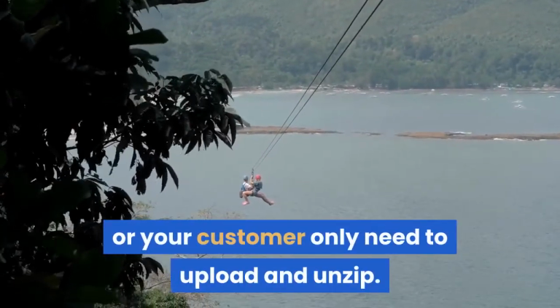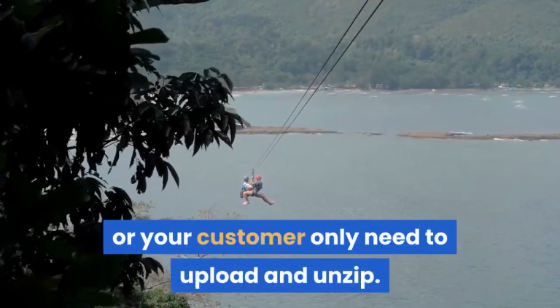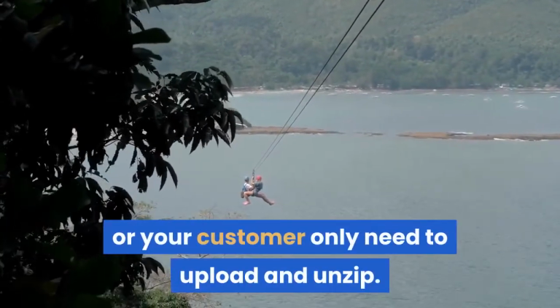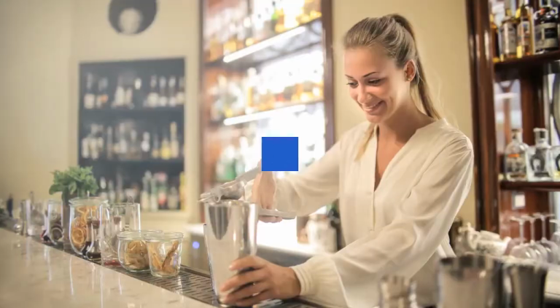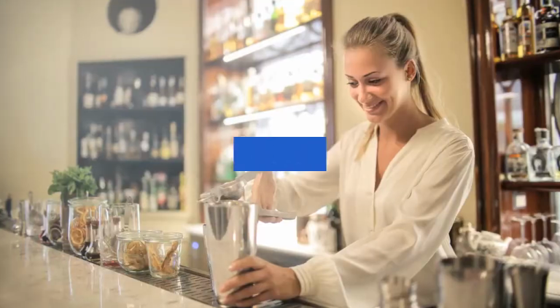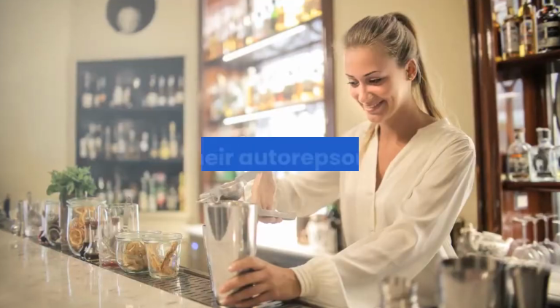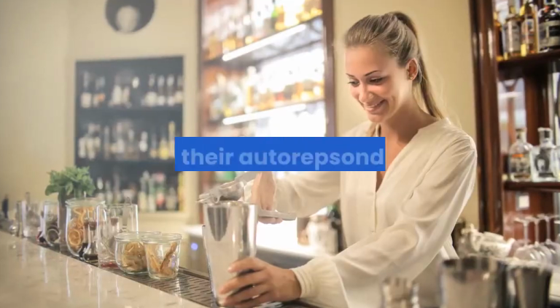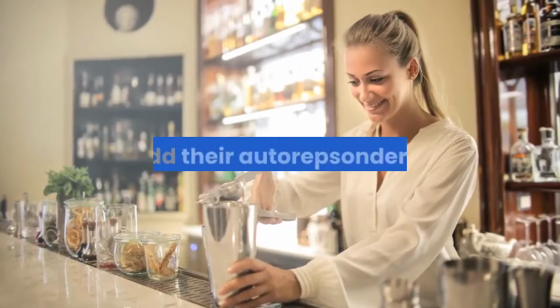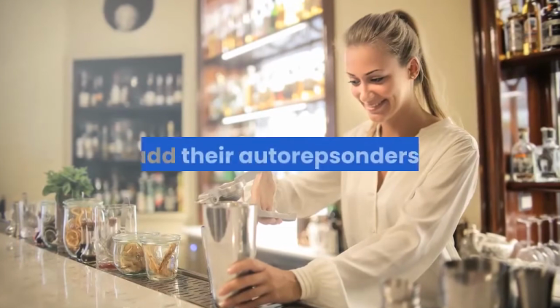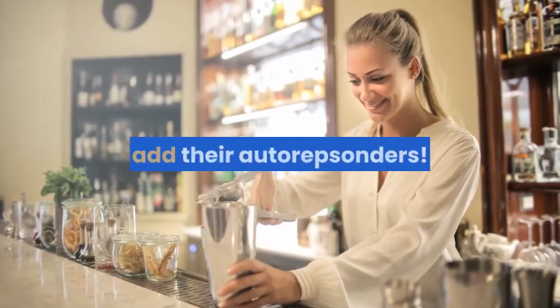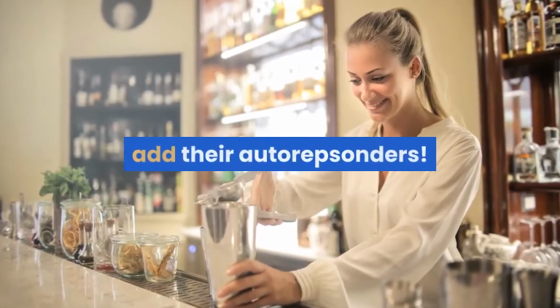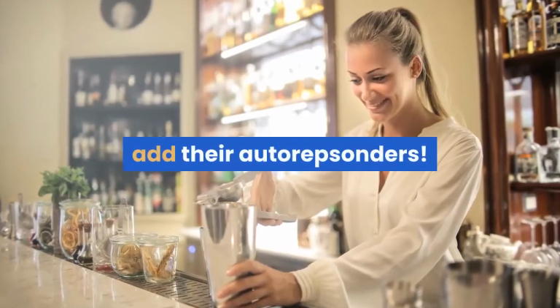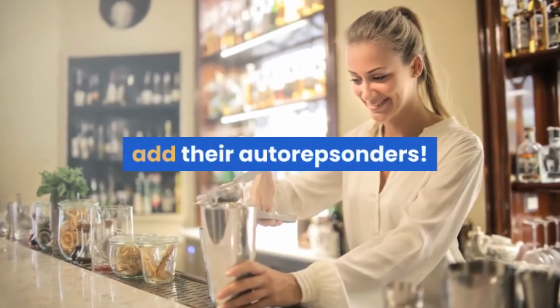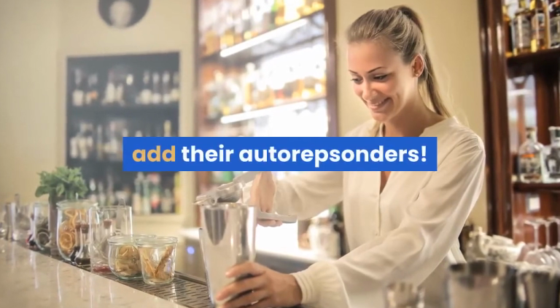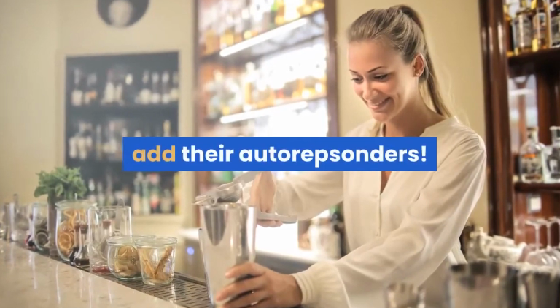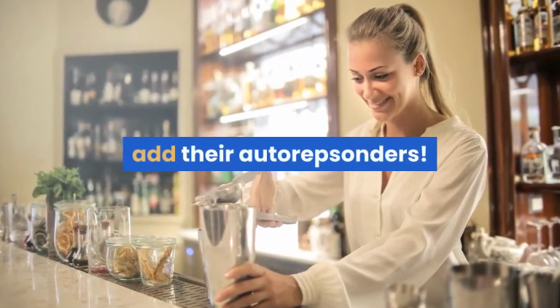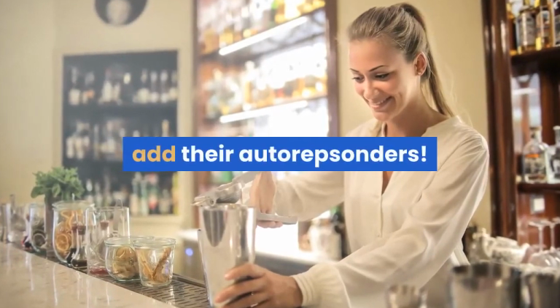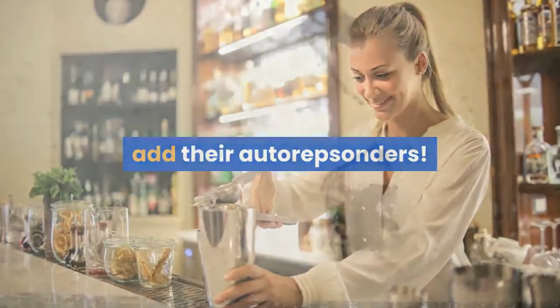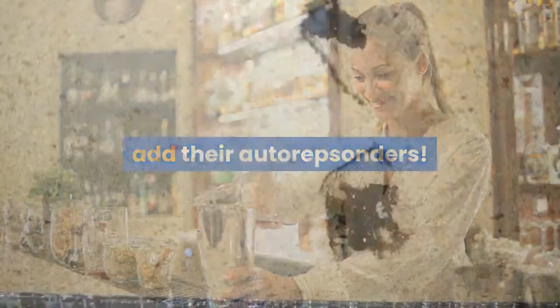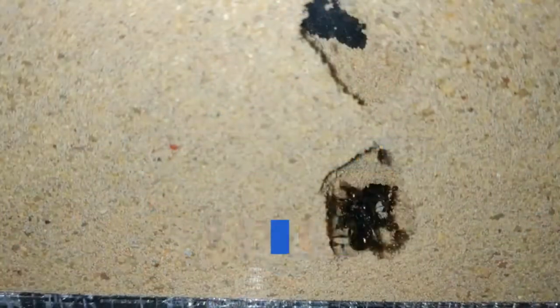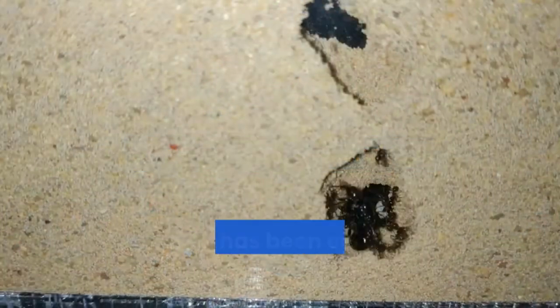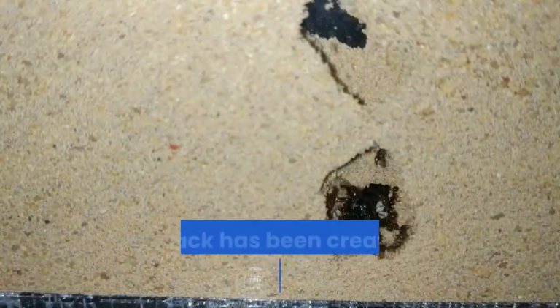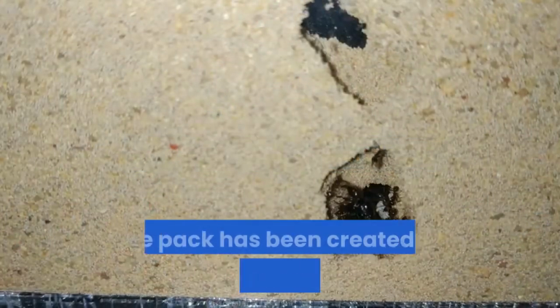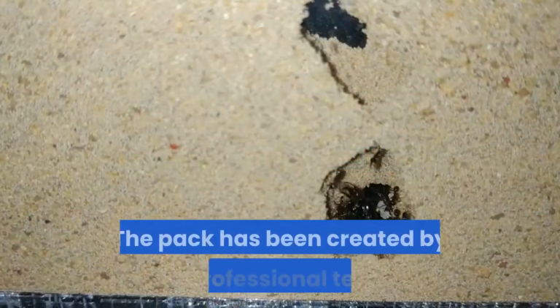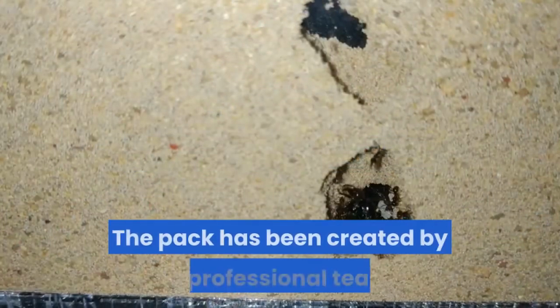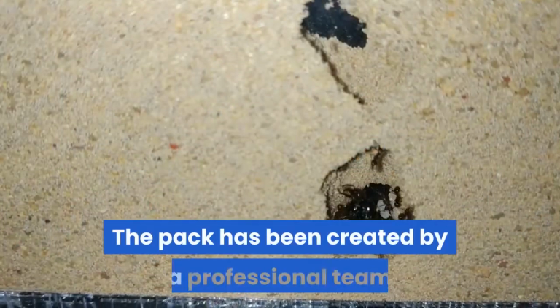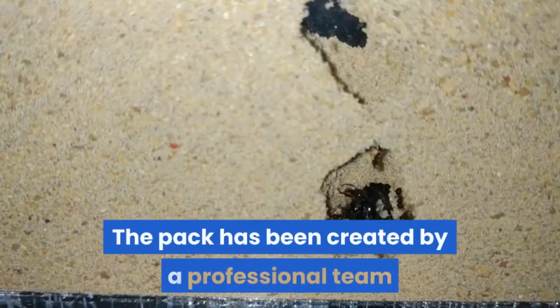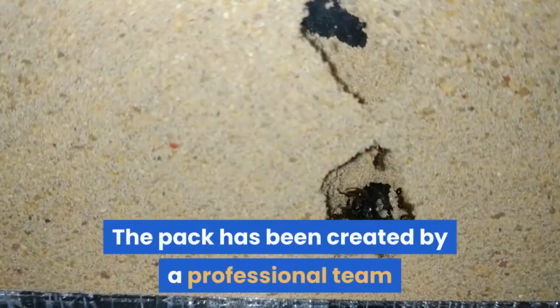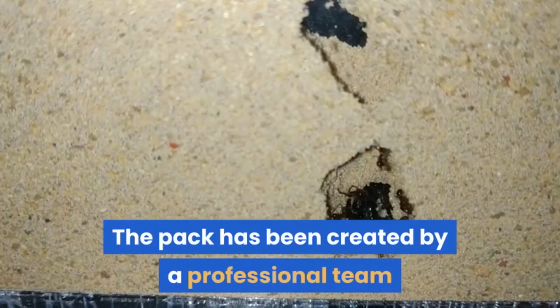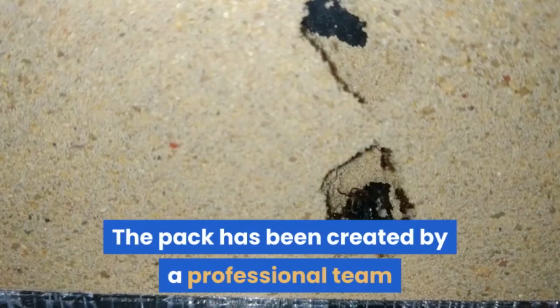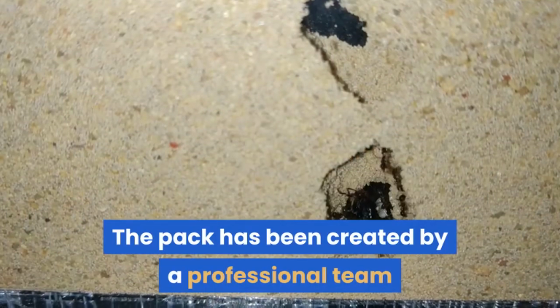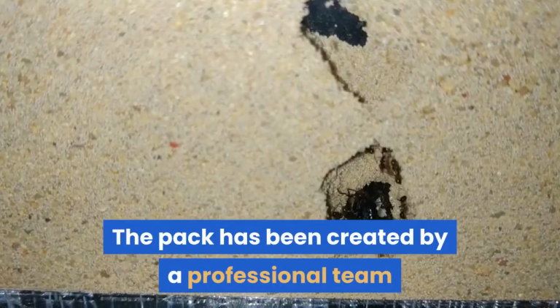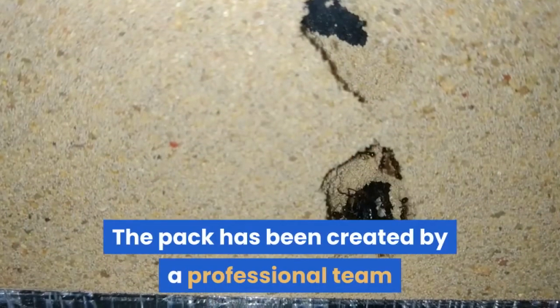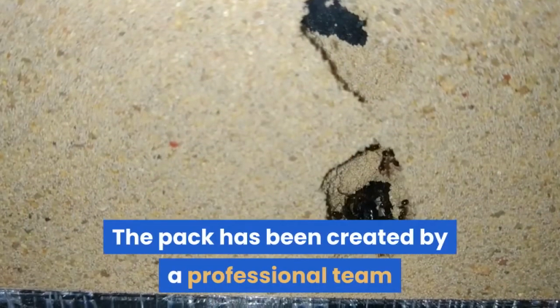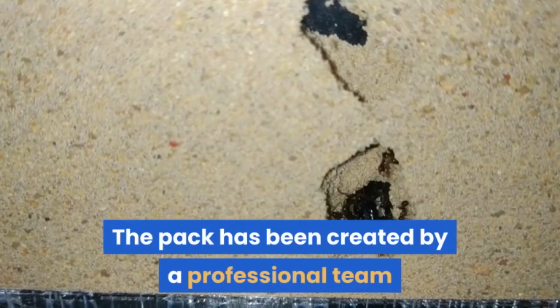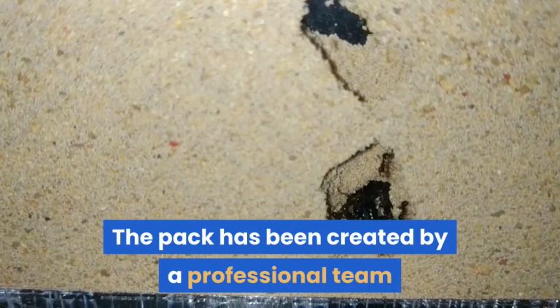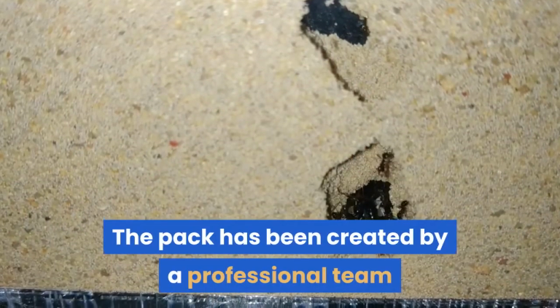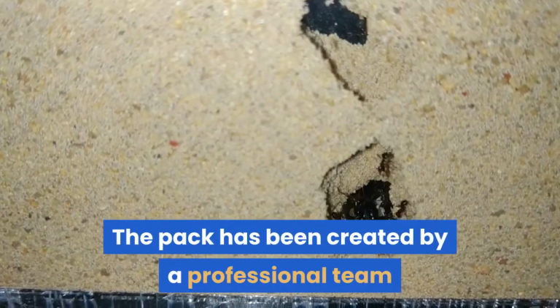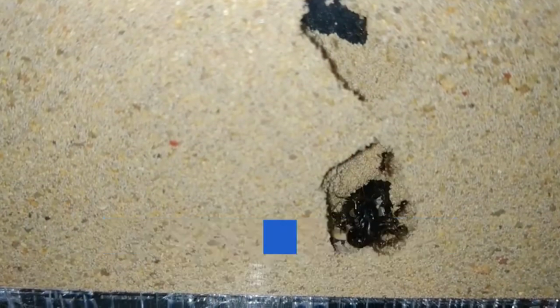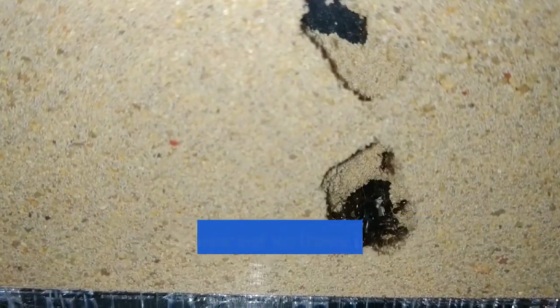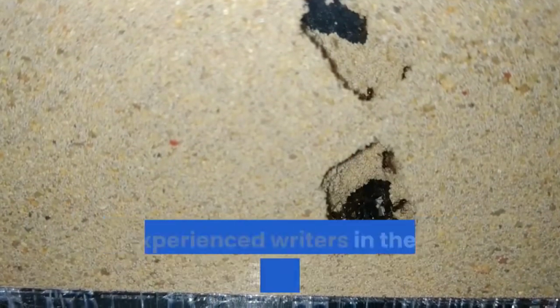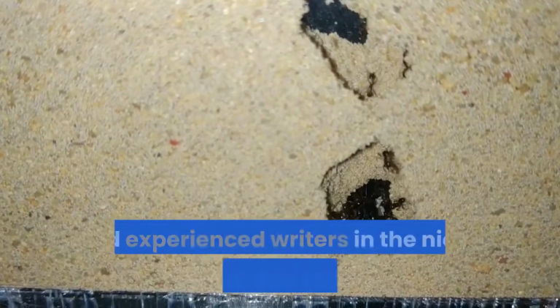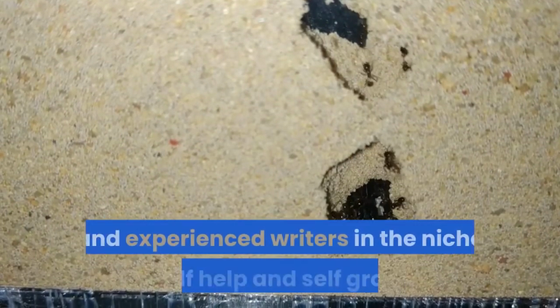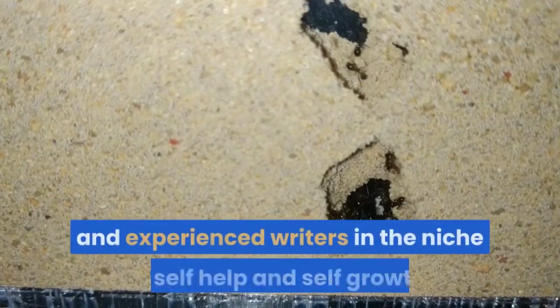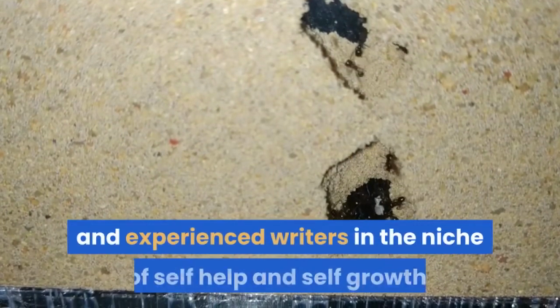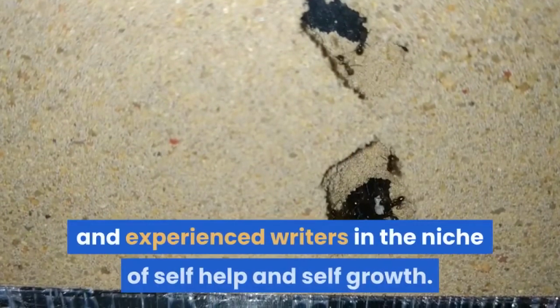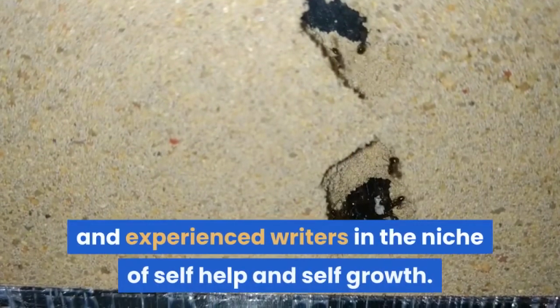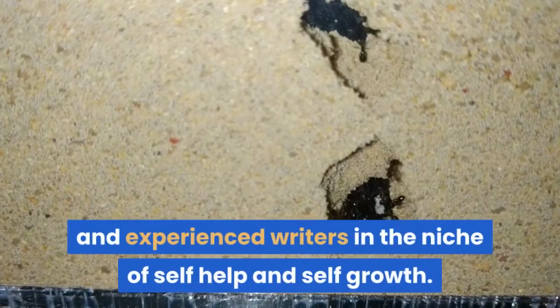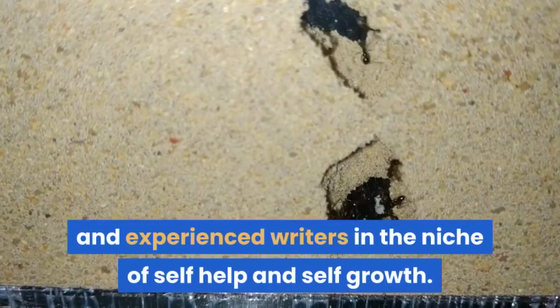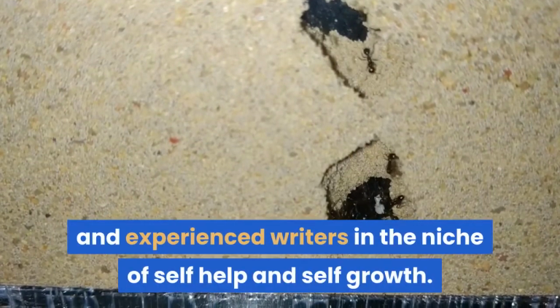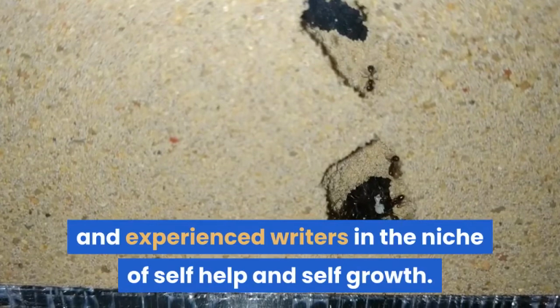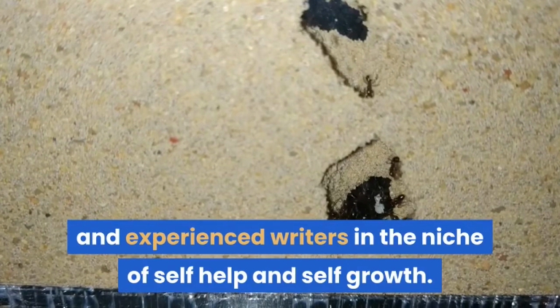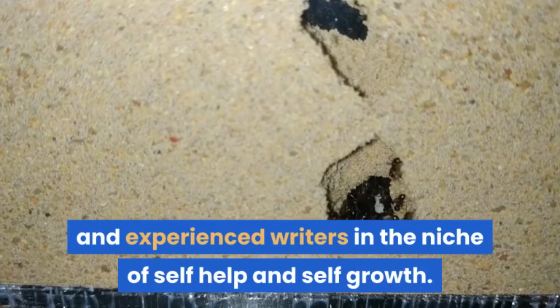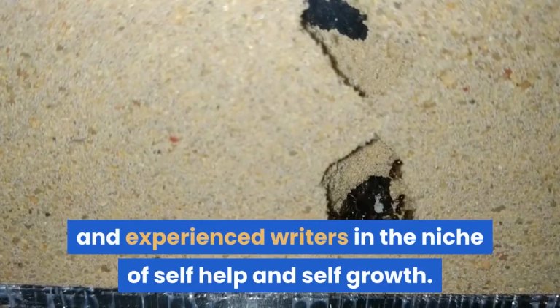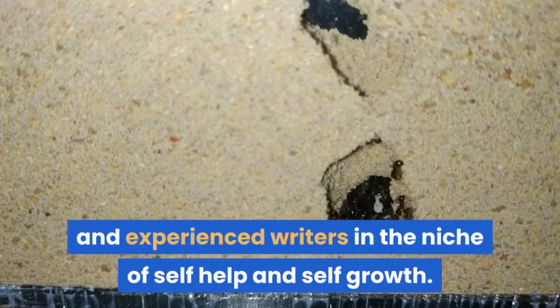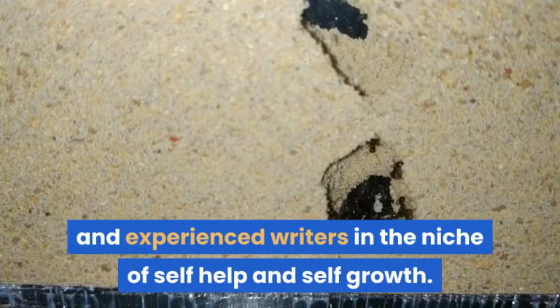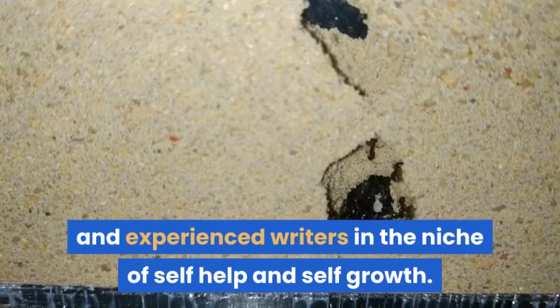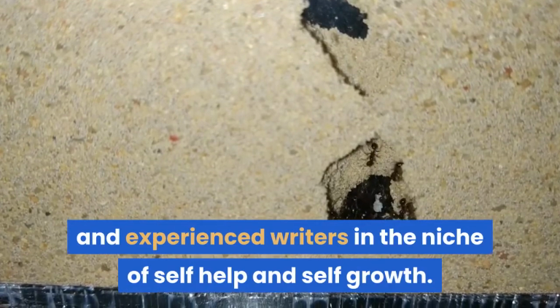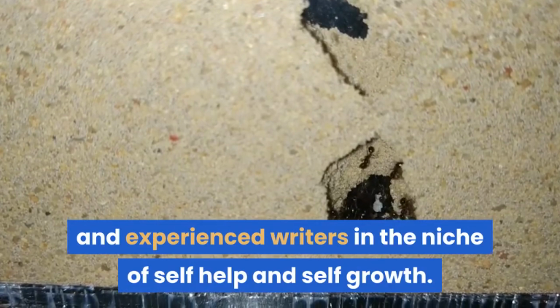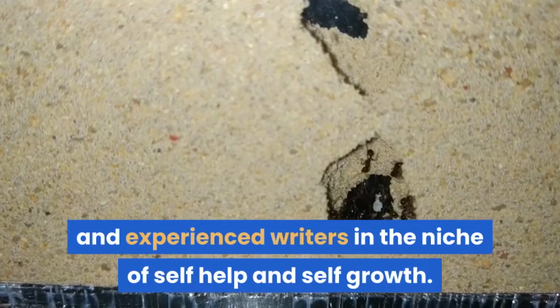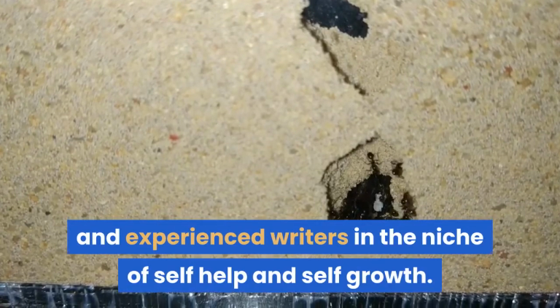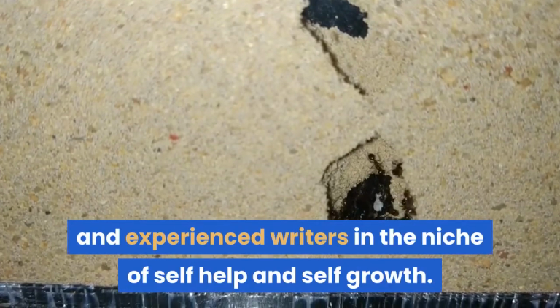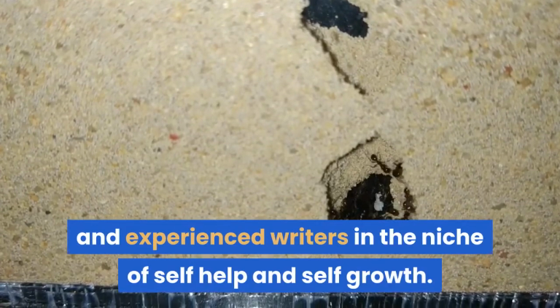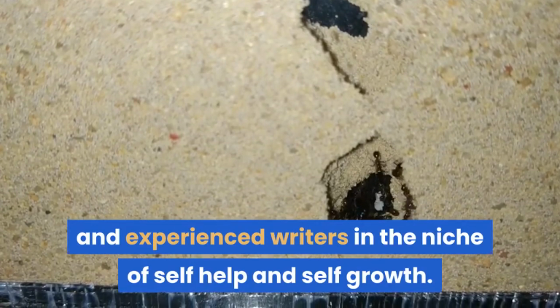Add their autoresponders. The pack has been created by a professional team and experienced writers in the niche of self-help and self-growth.